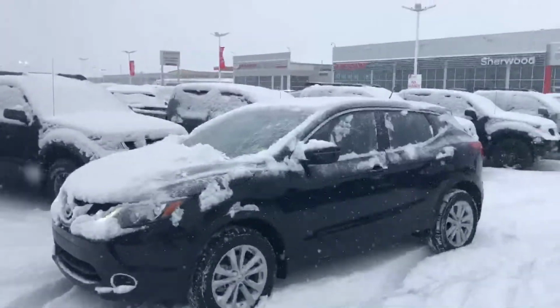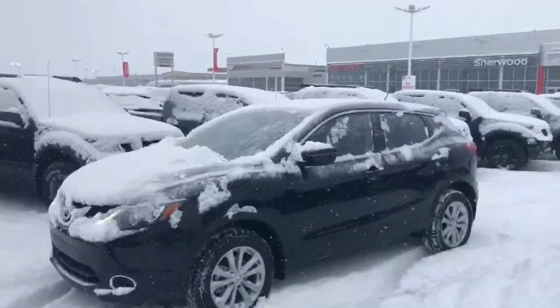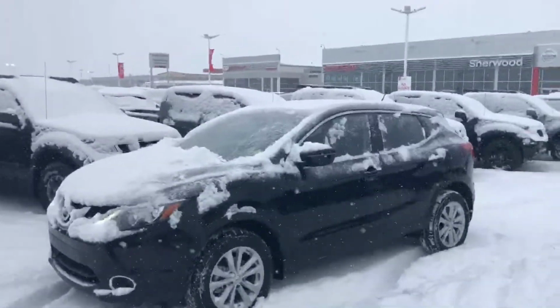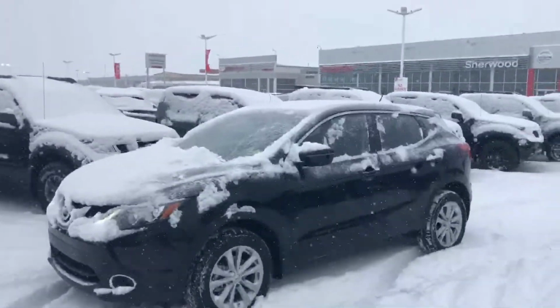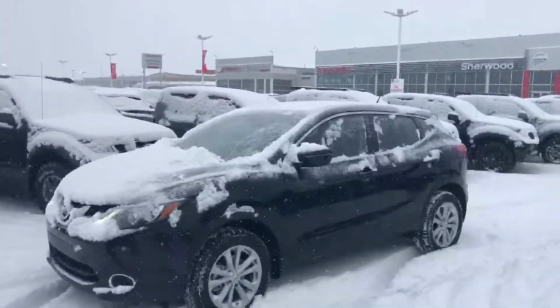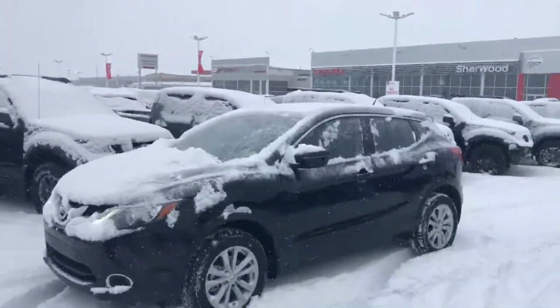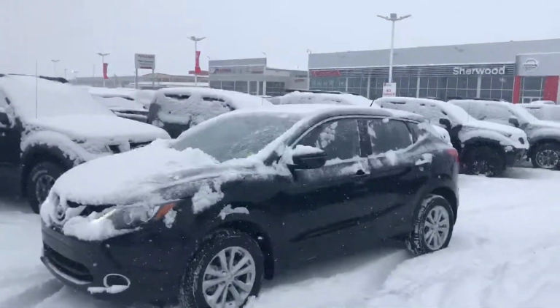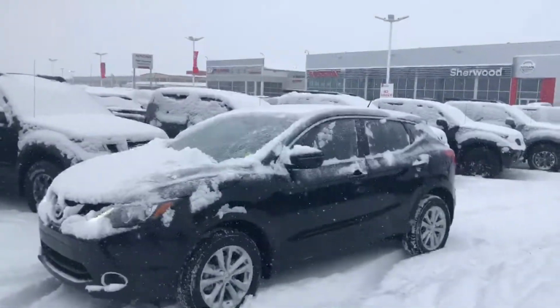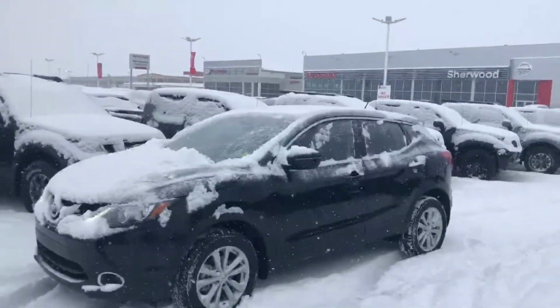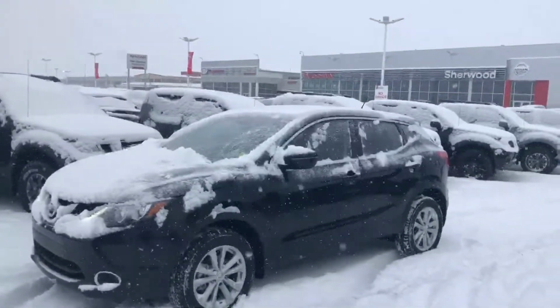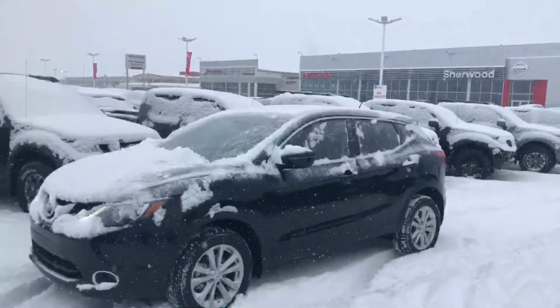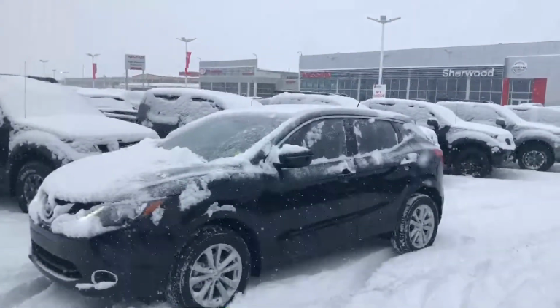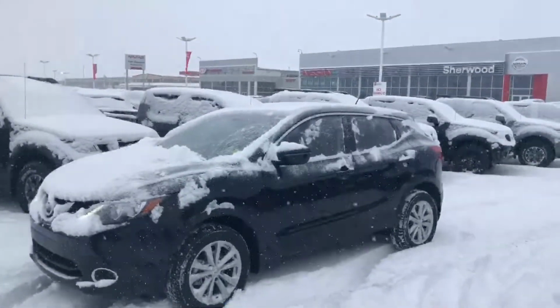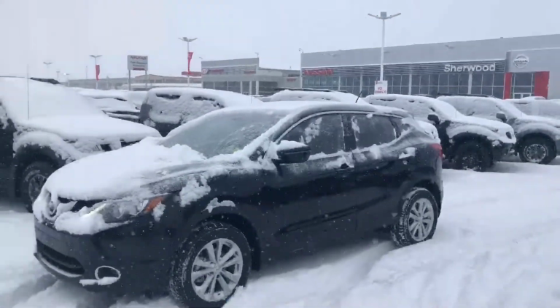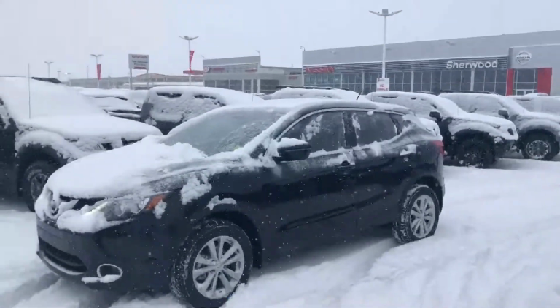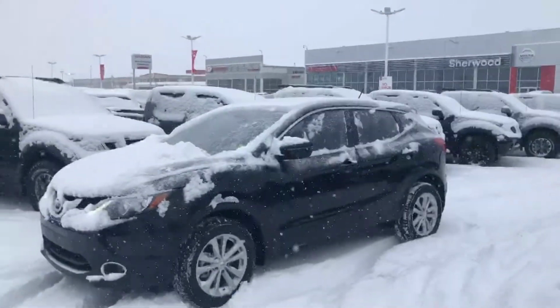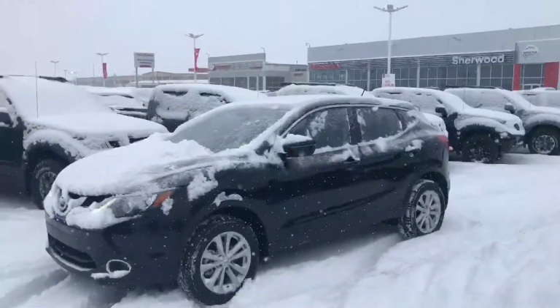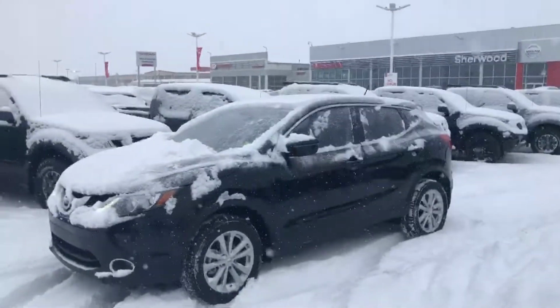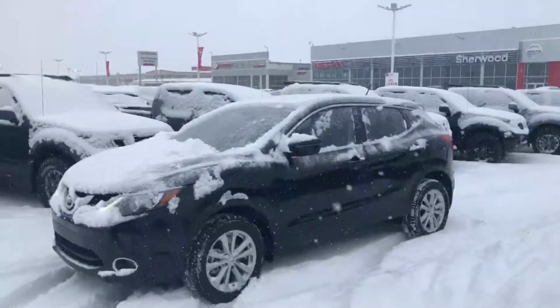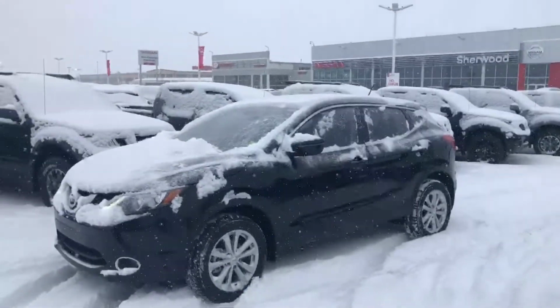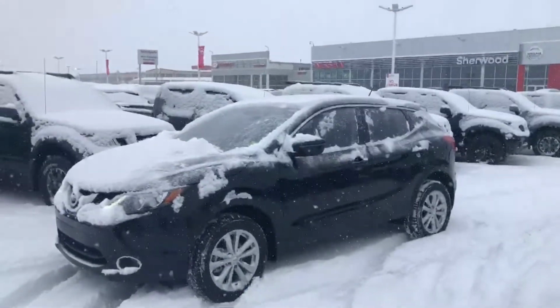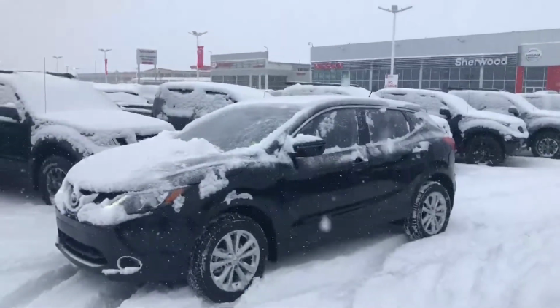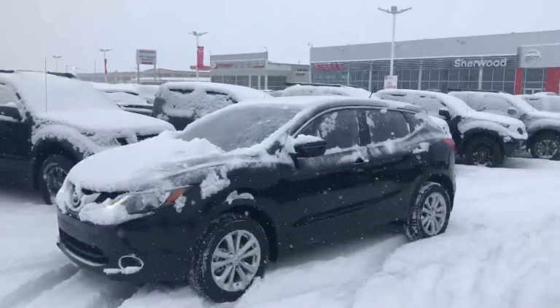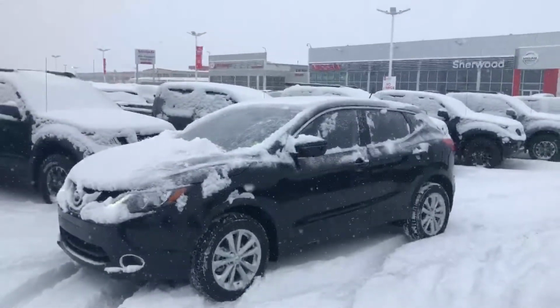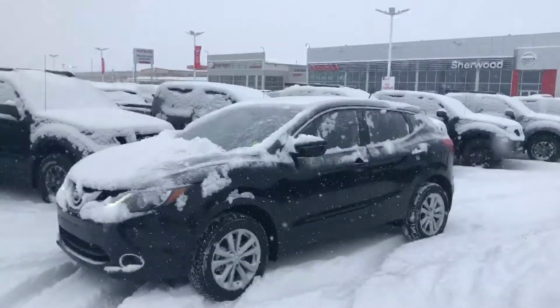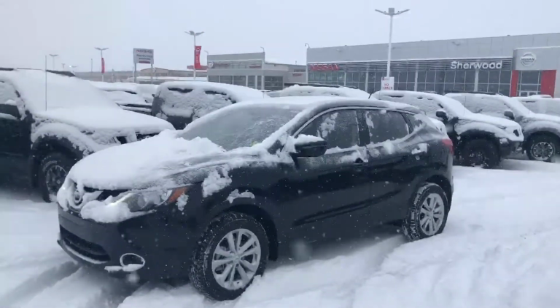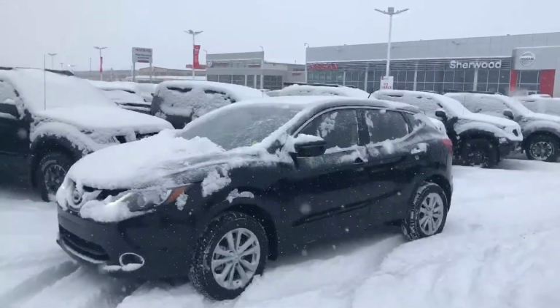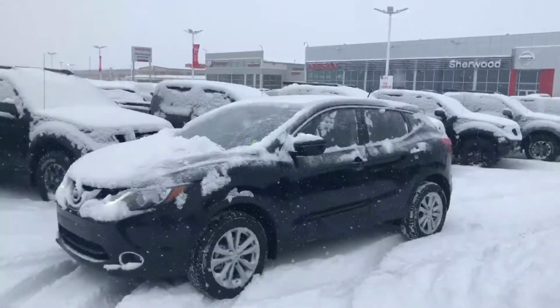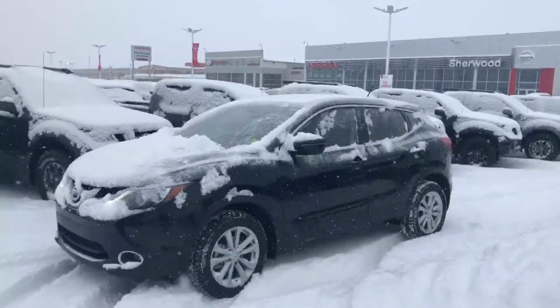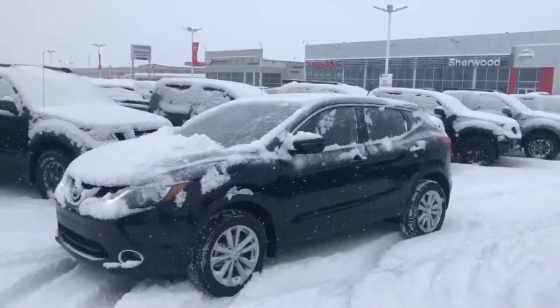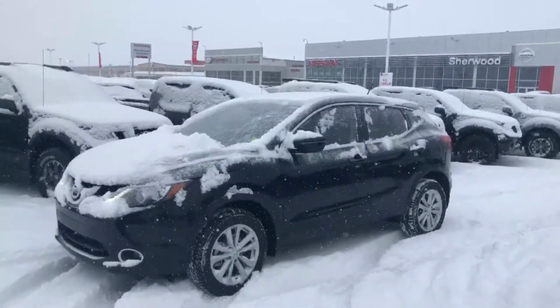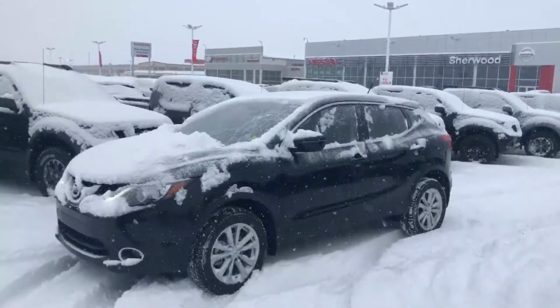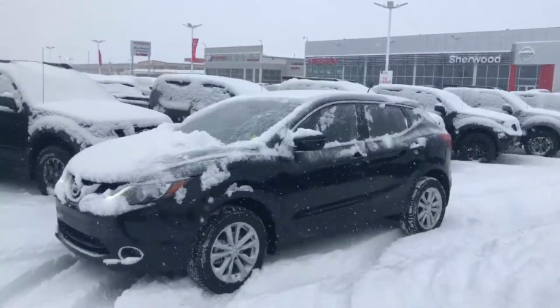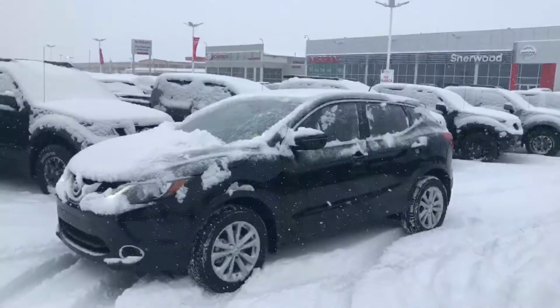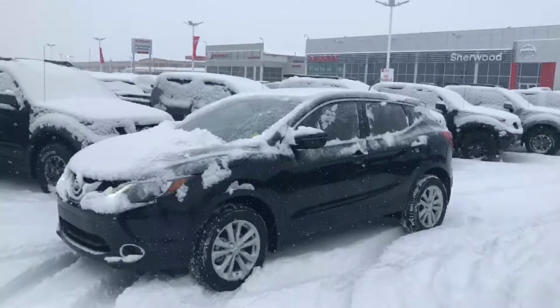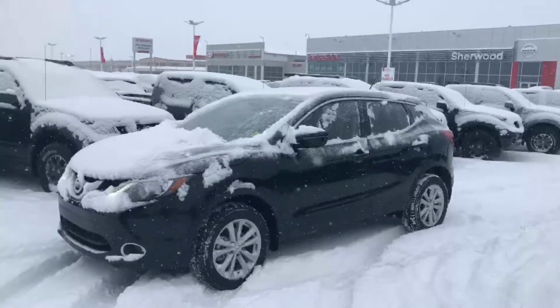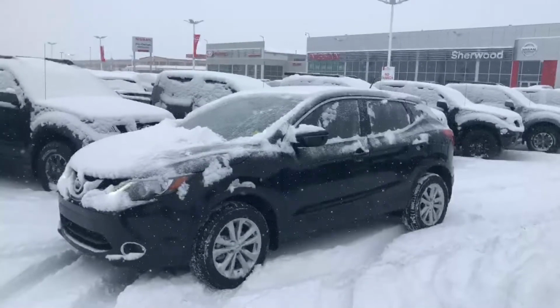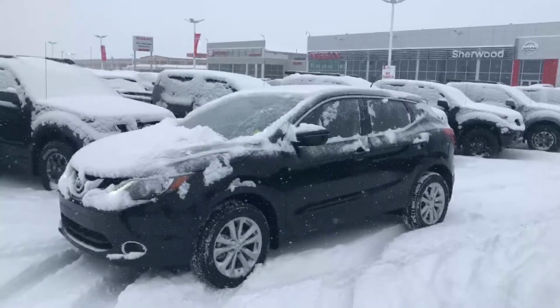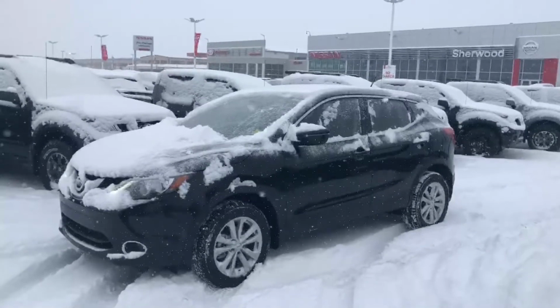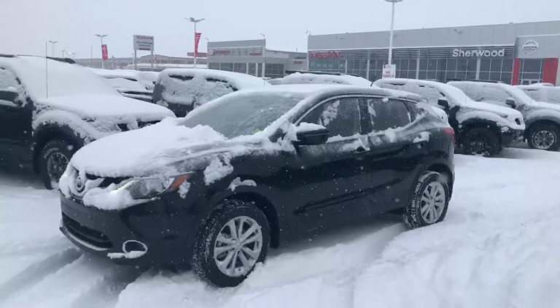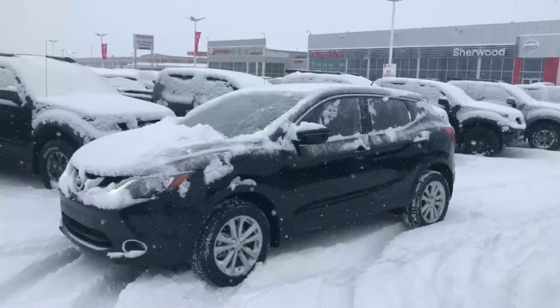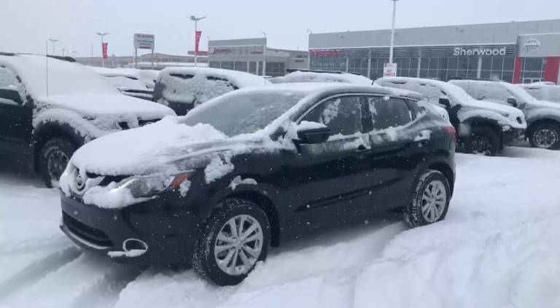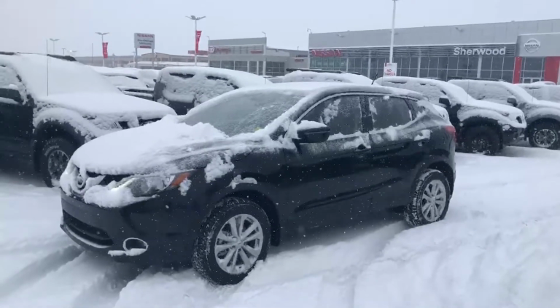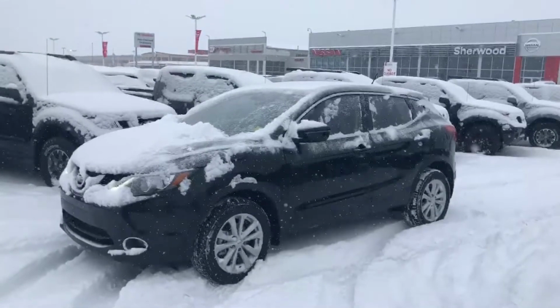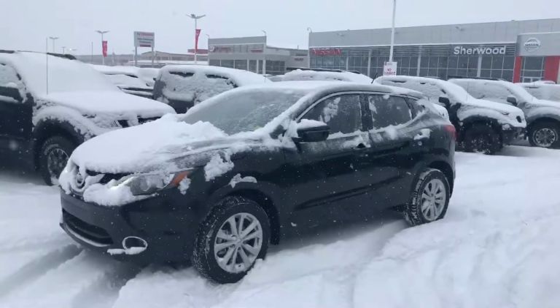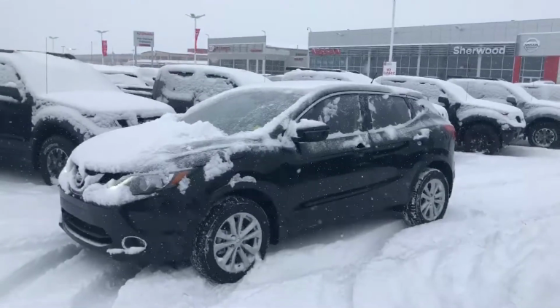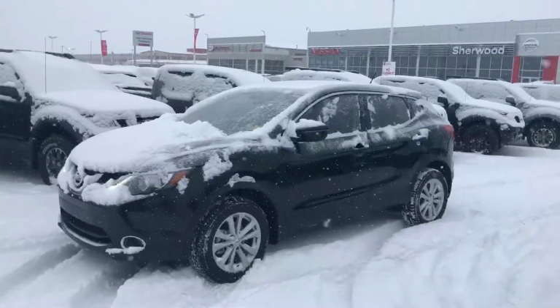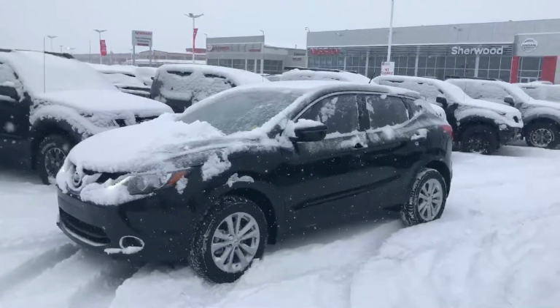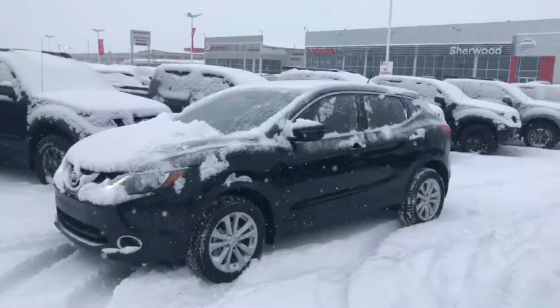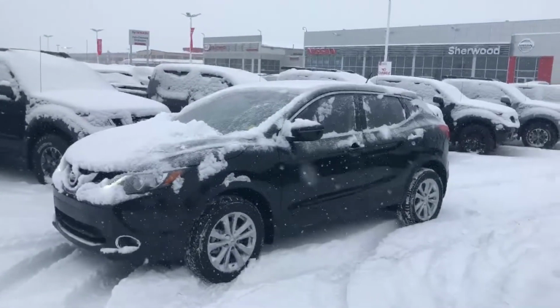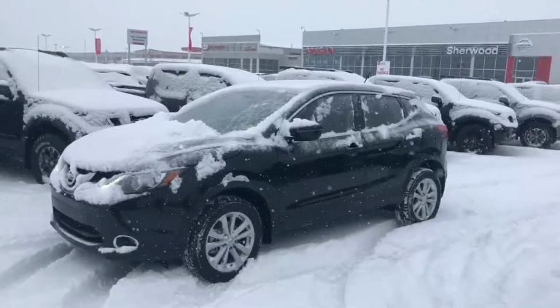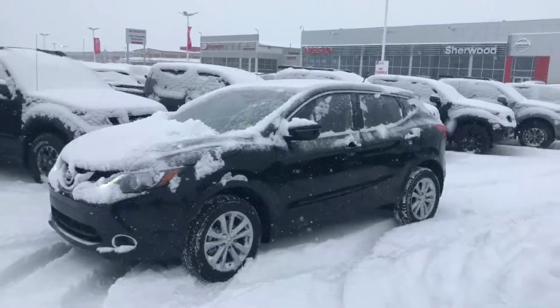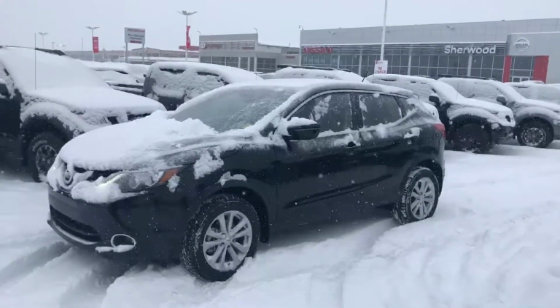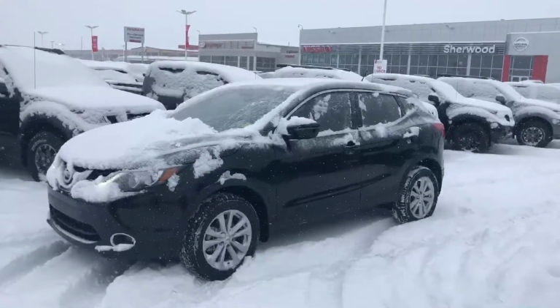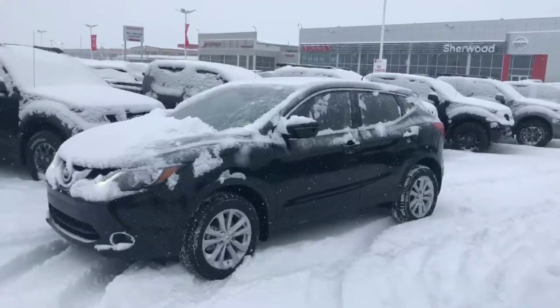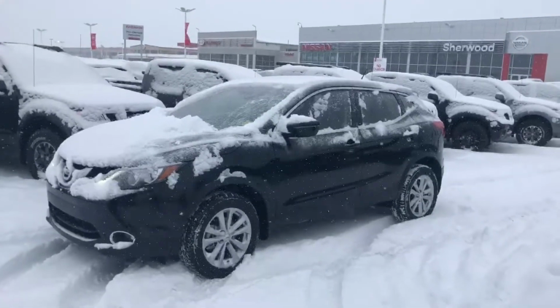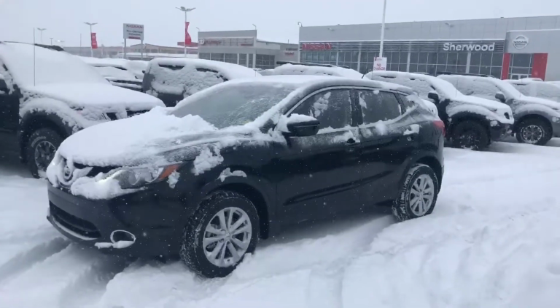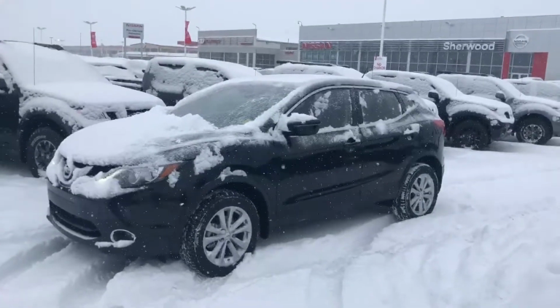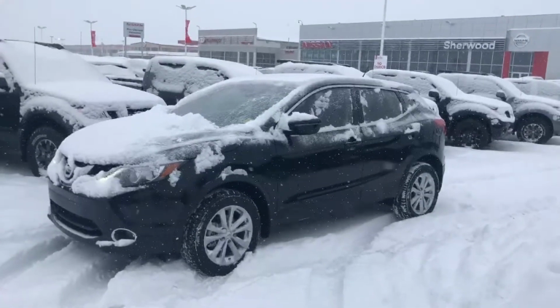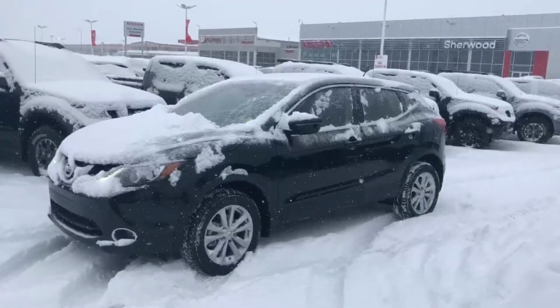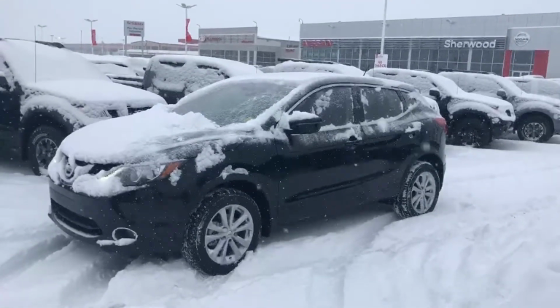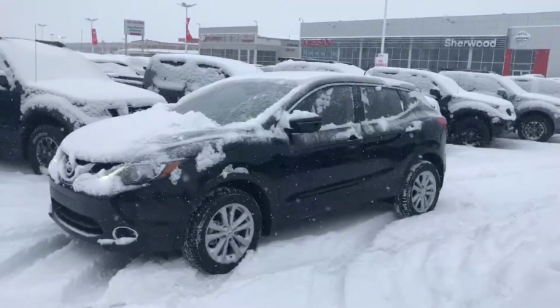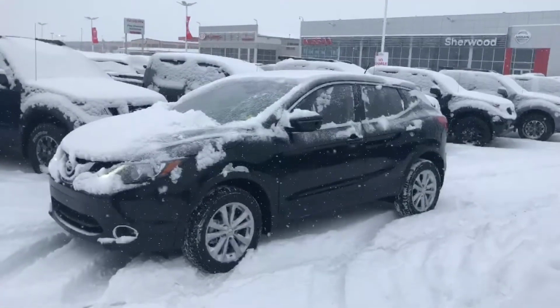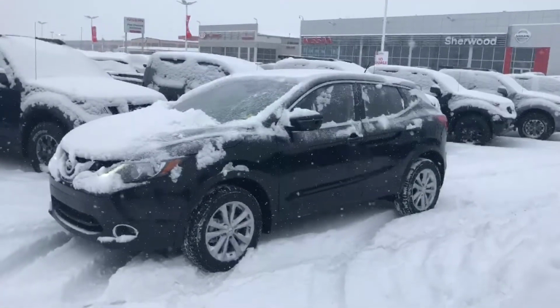The Nissan Qashqai comes with a 2.0 engine, 4 cylinder, 141 horsepower and CVT automatic transmission.